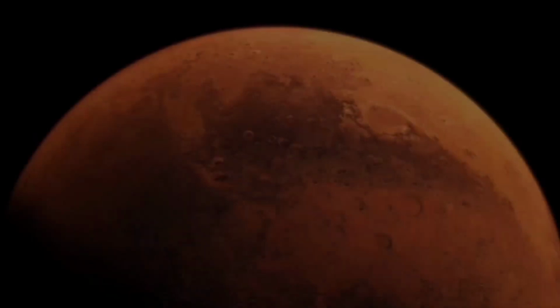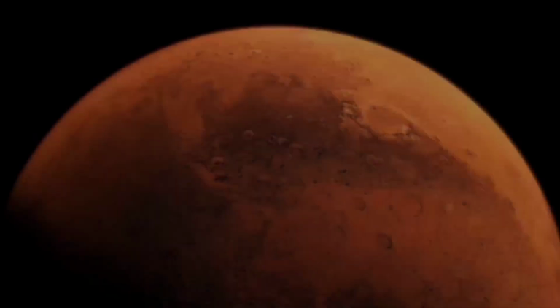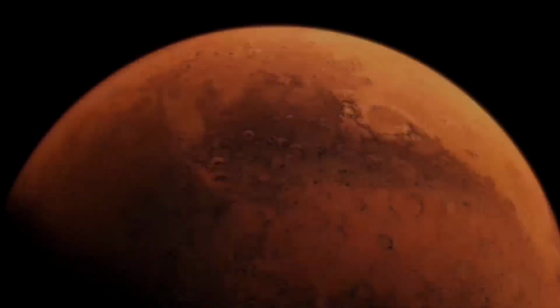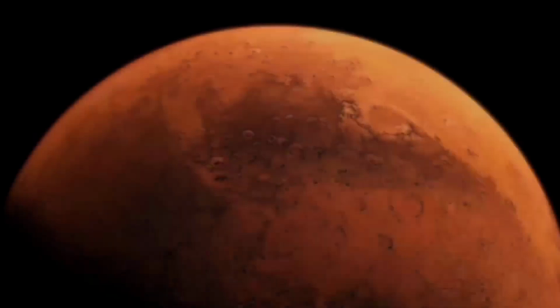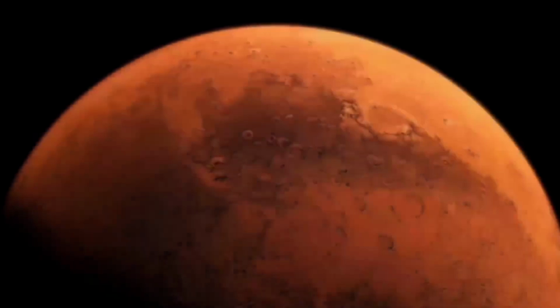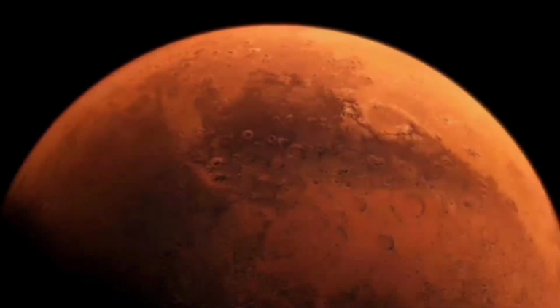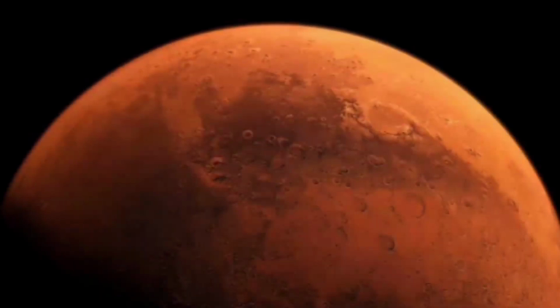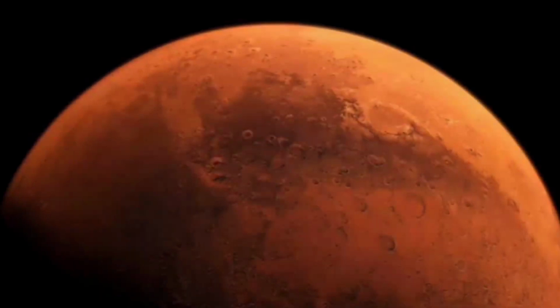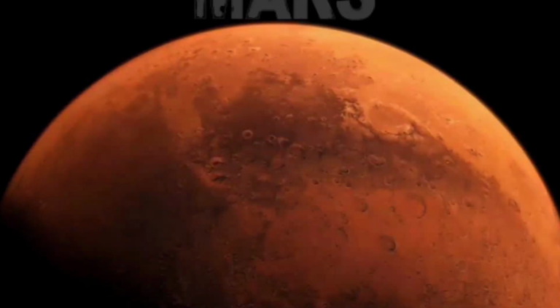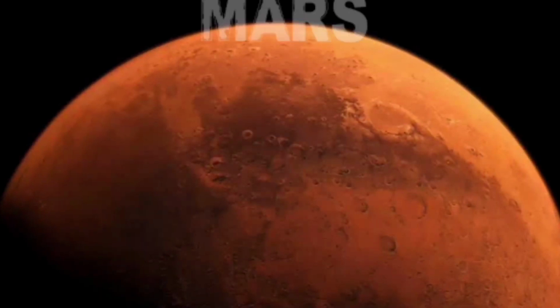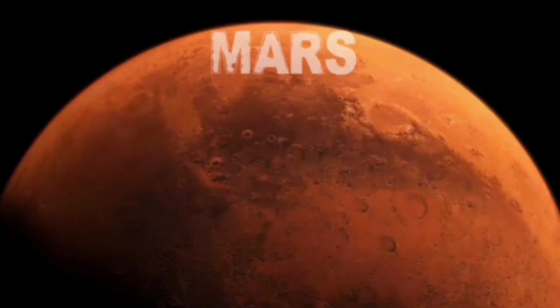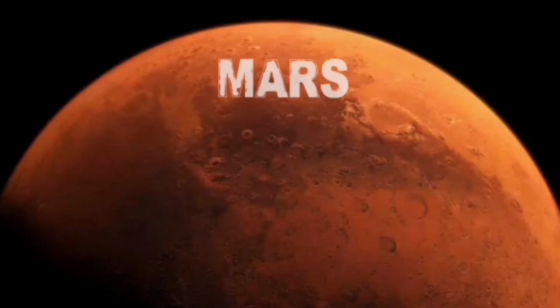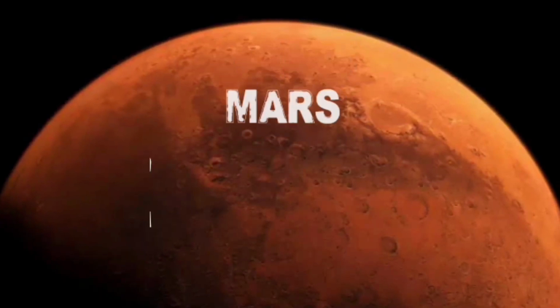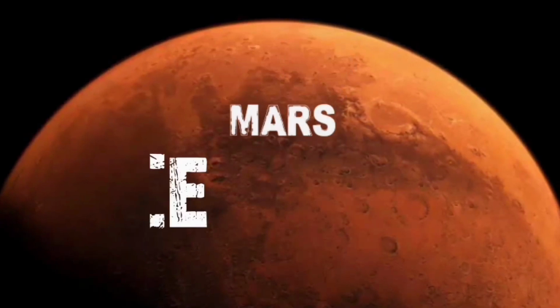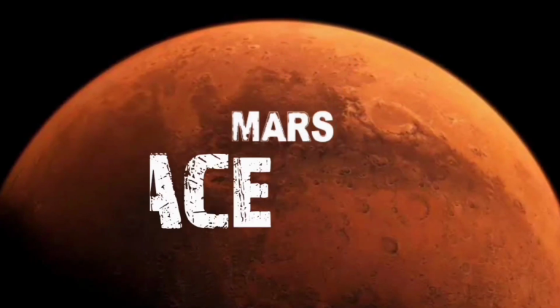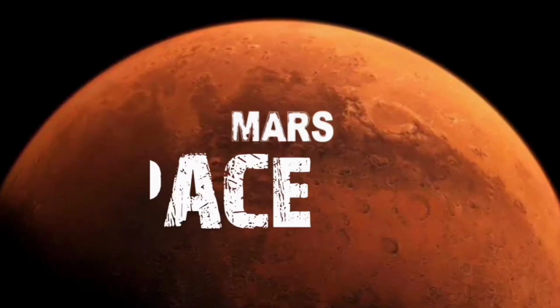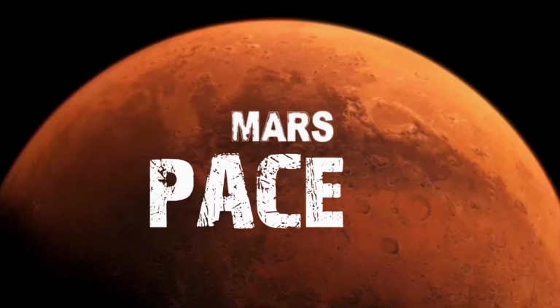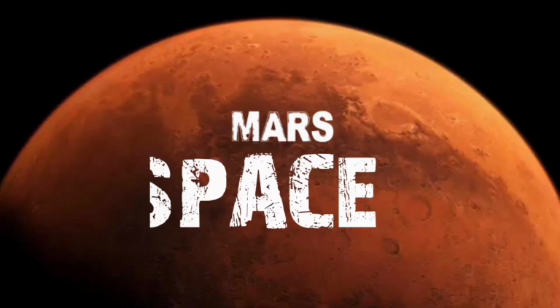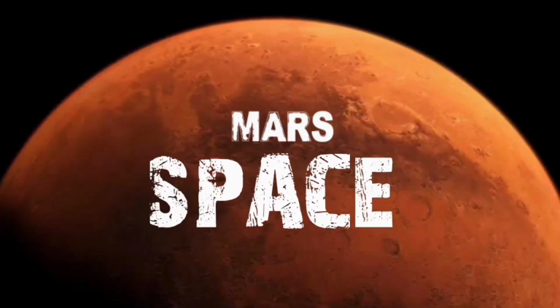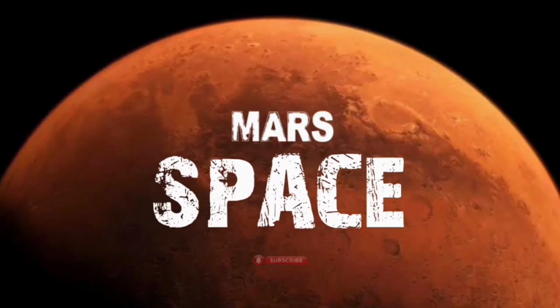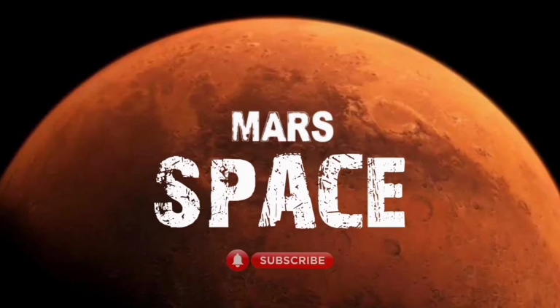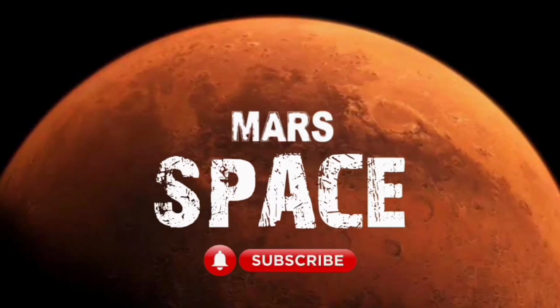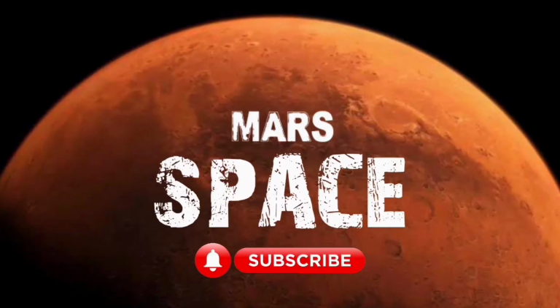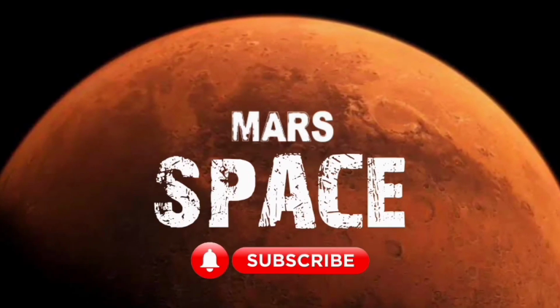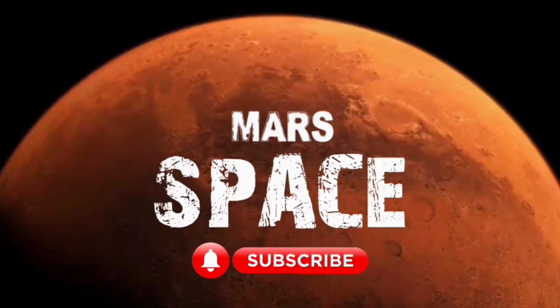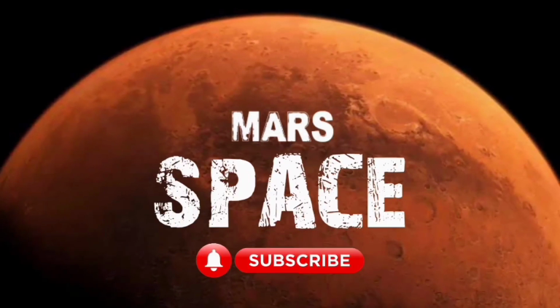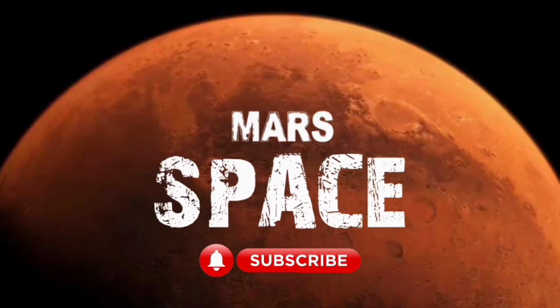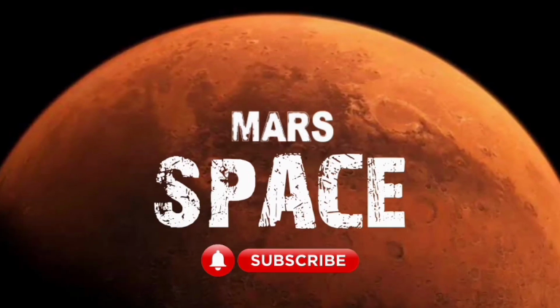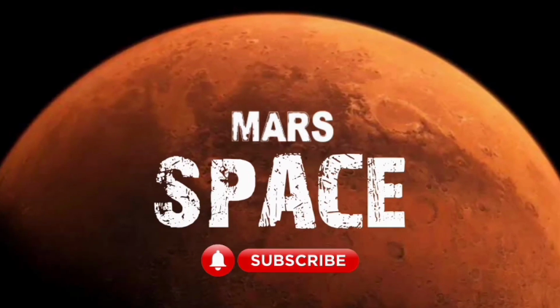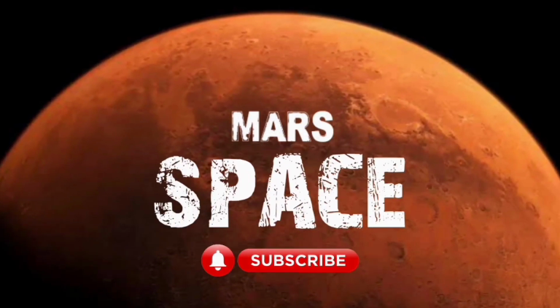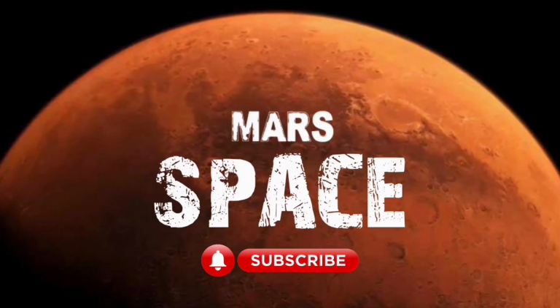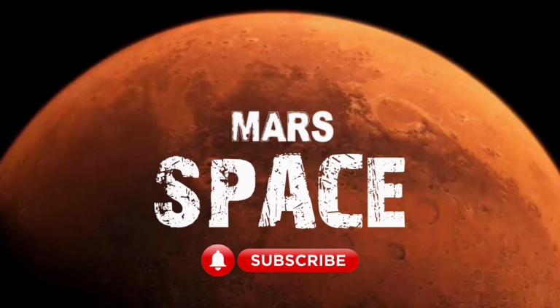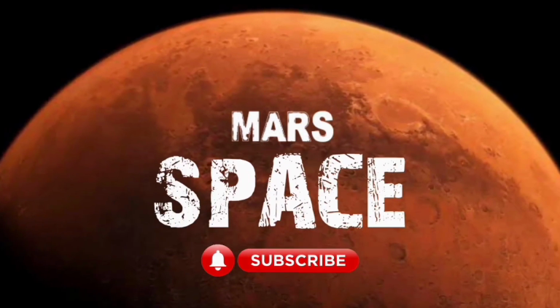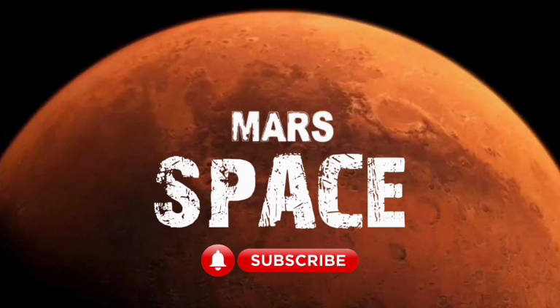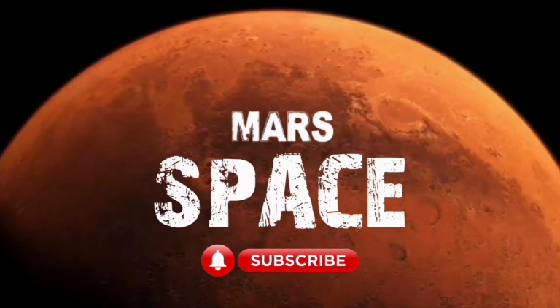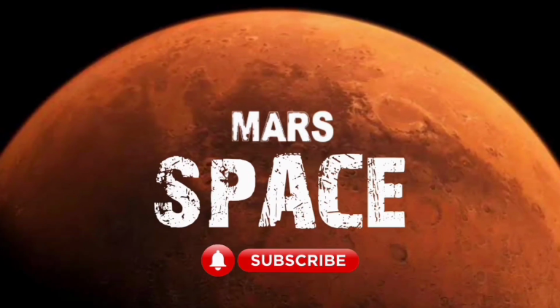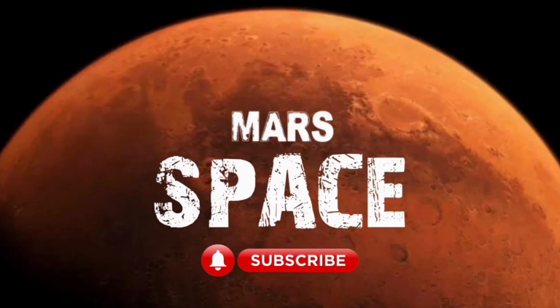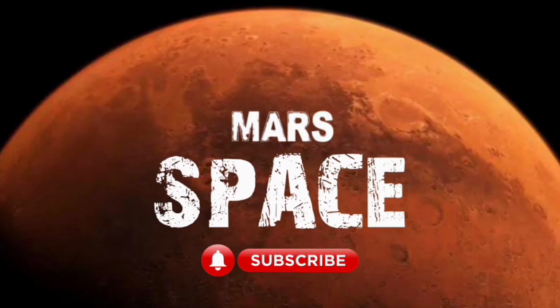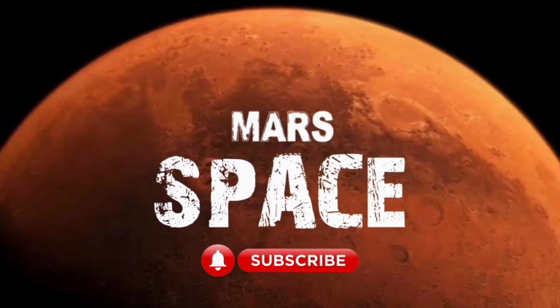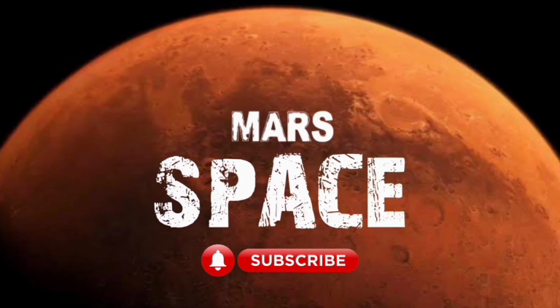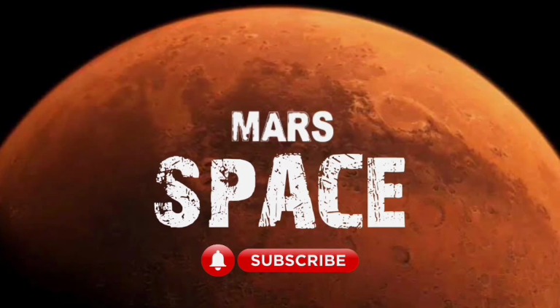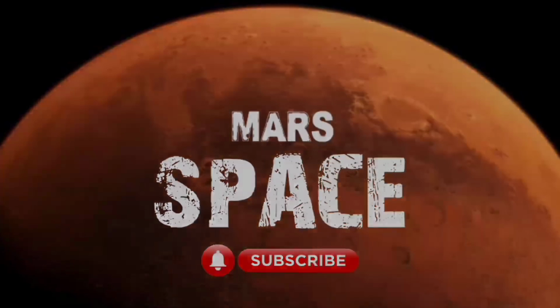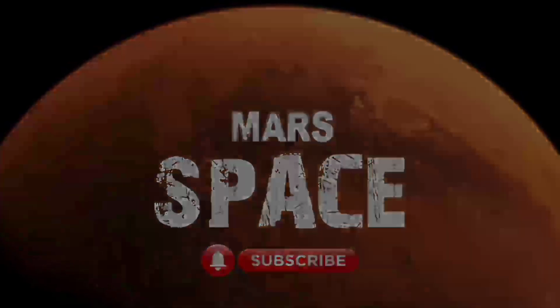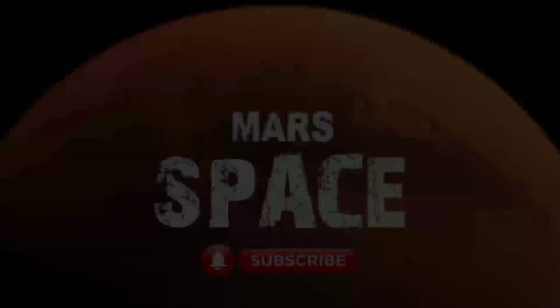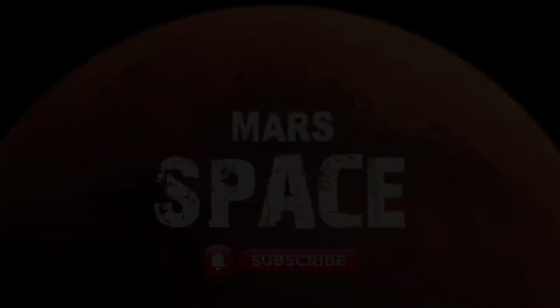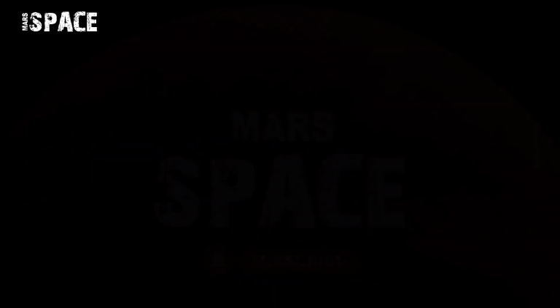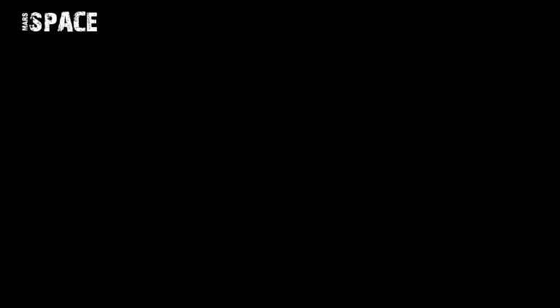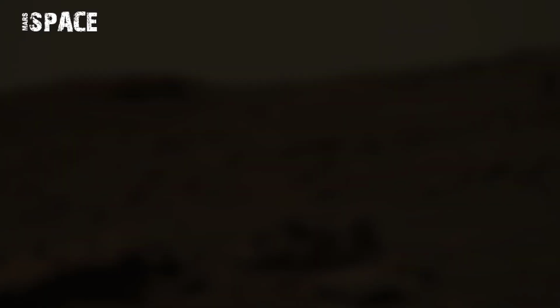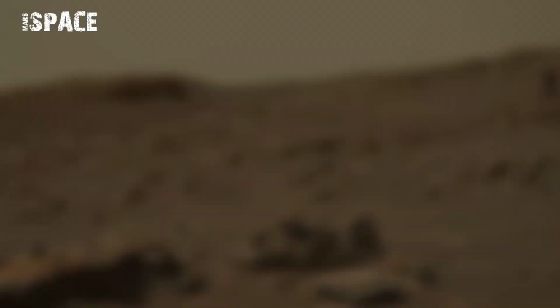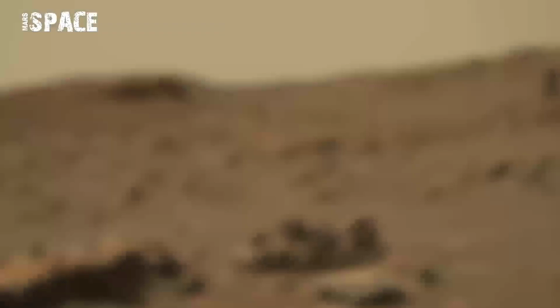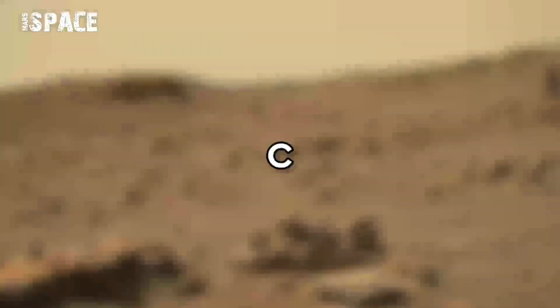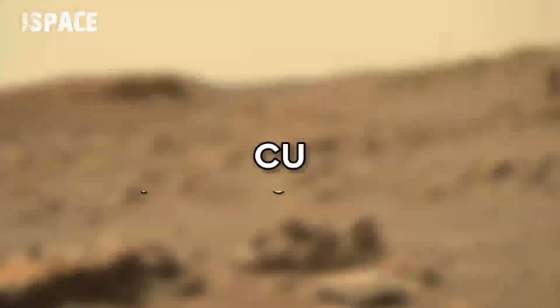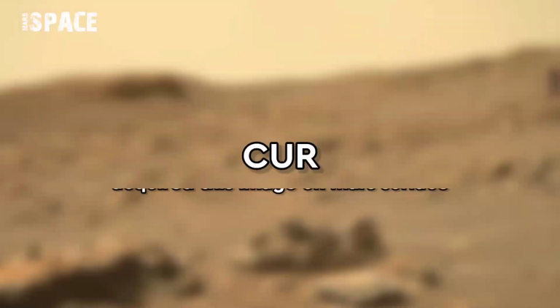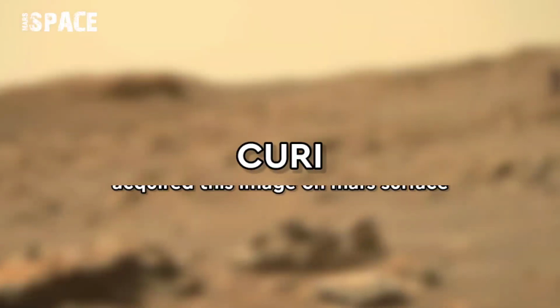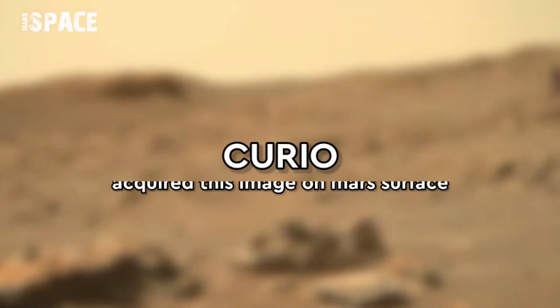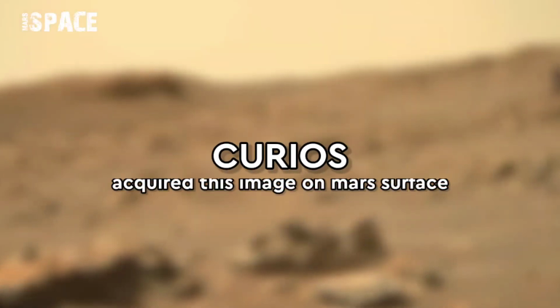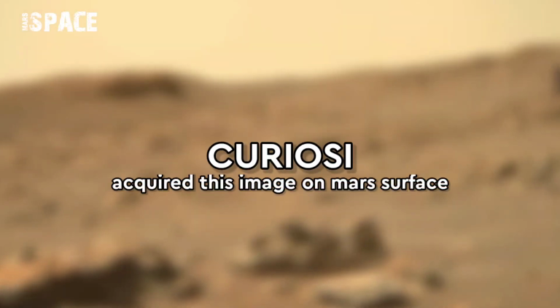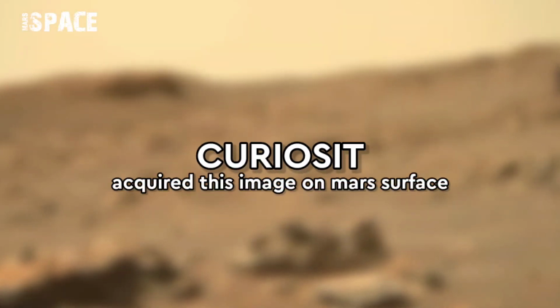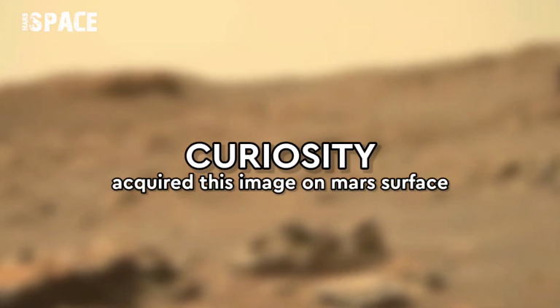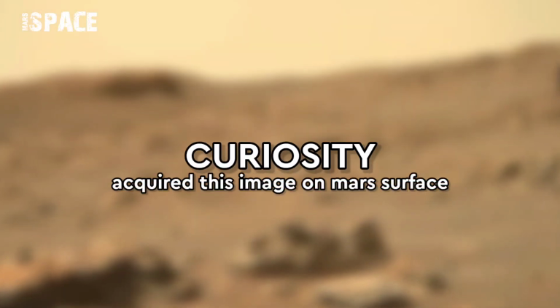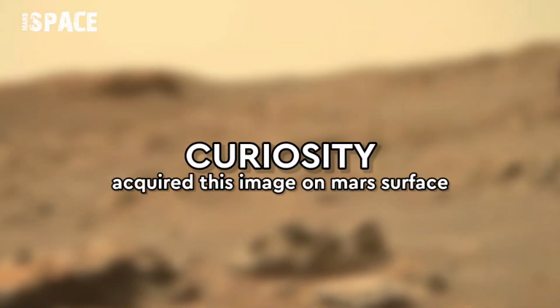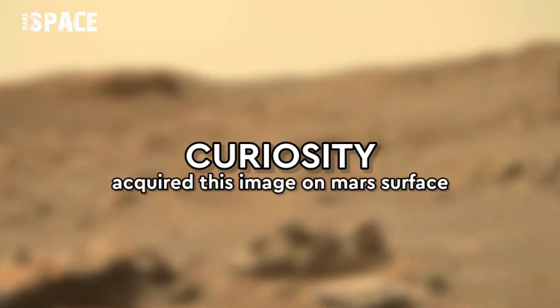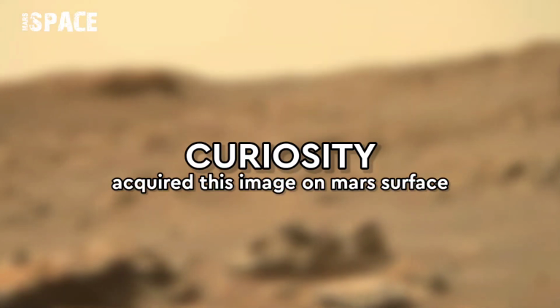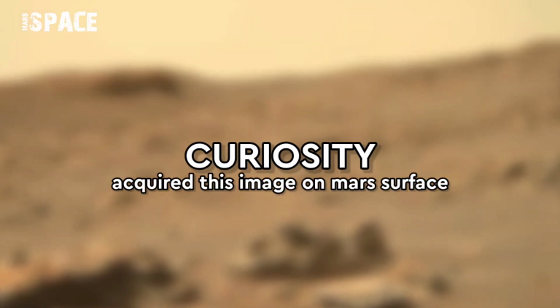Hi everyone, welcome back to our YouTube channel Mars to Space. If you're new, hit the bell icon with thumbs up and please watch till the end.